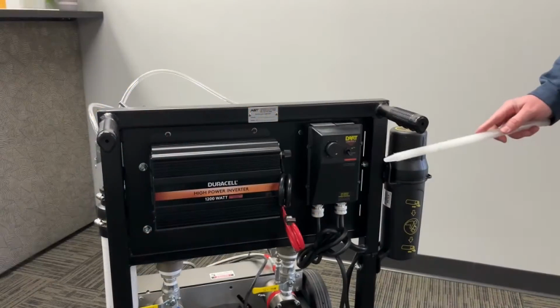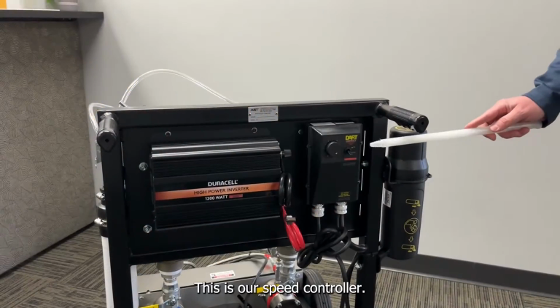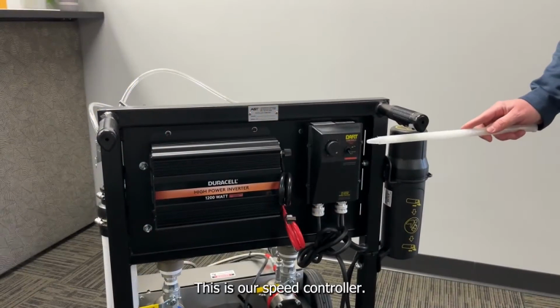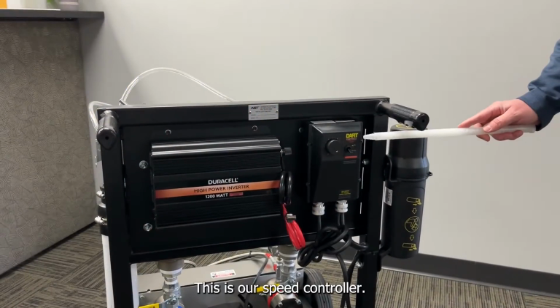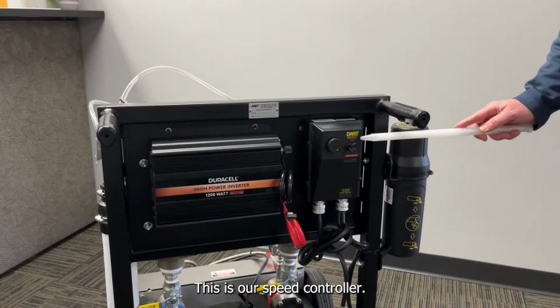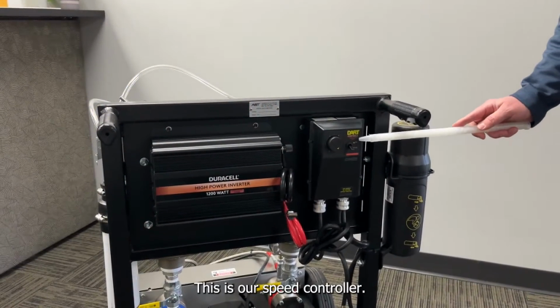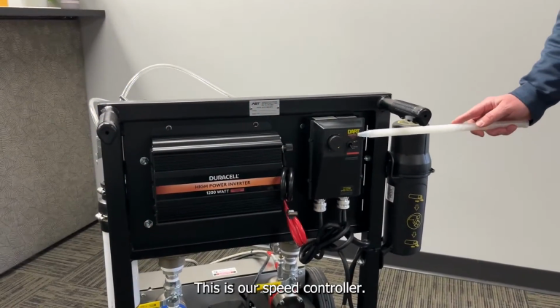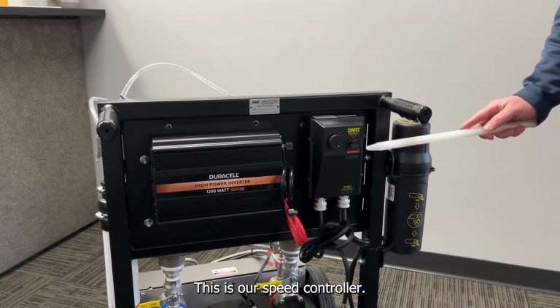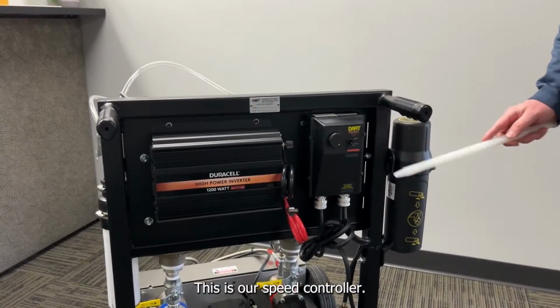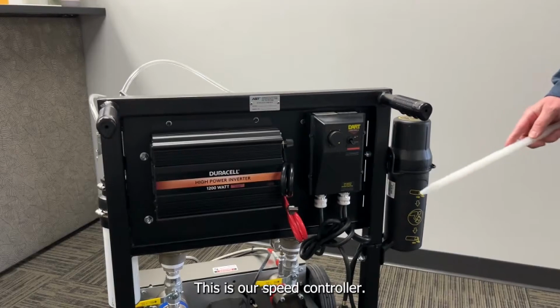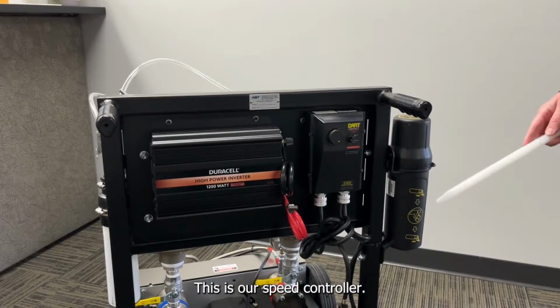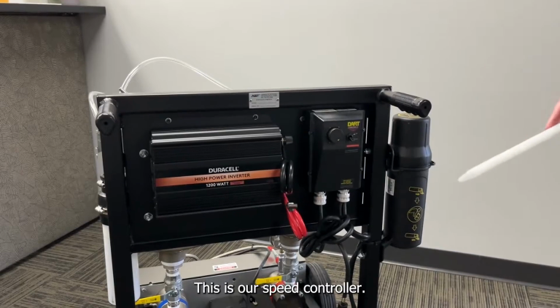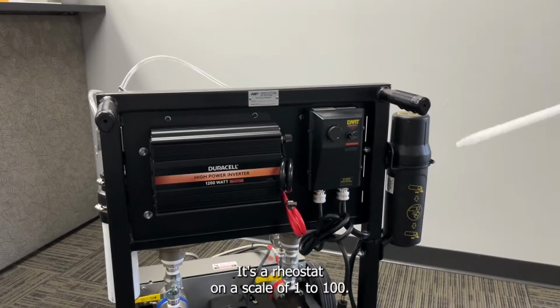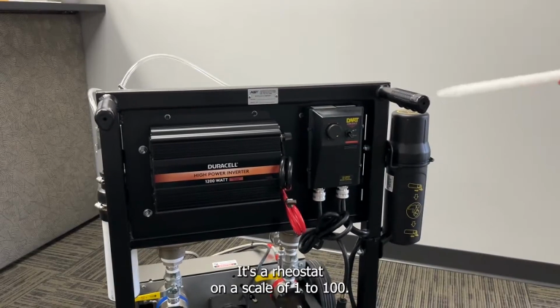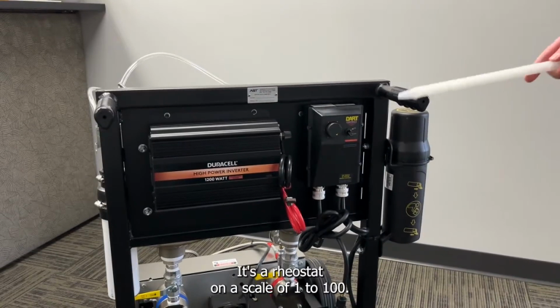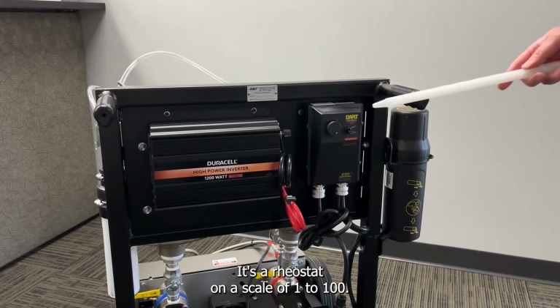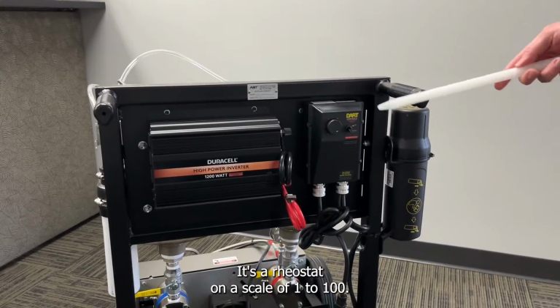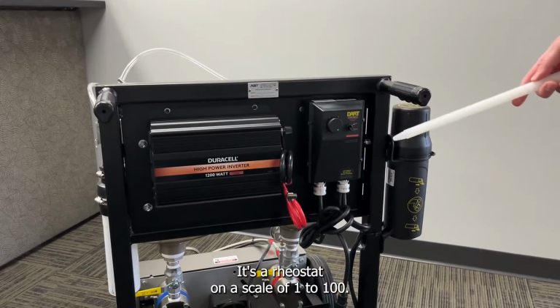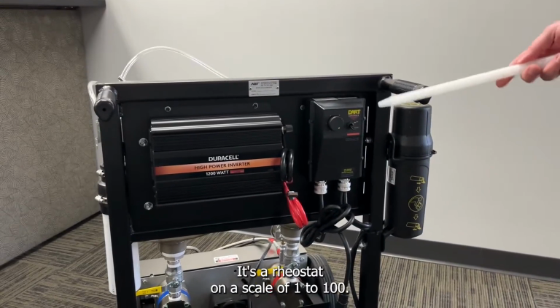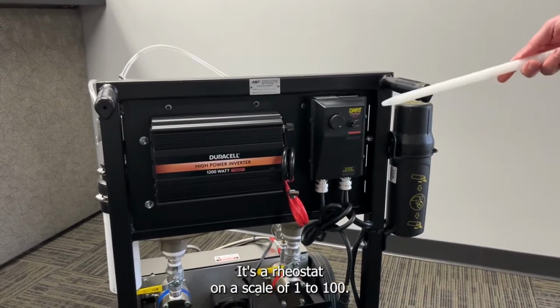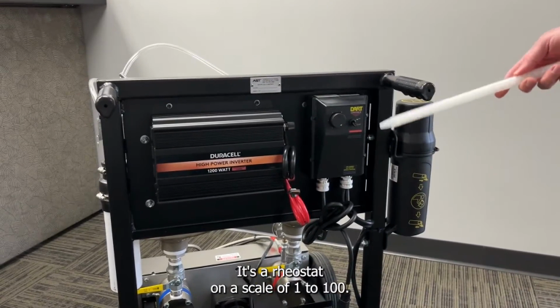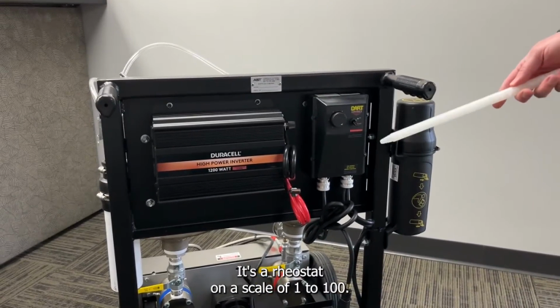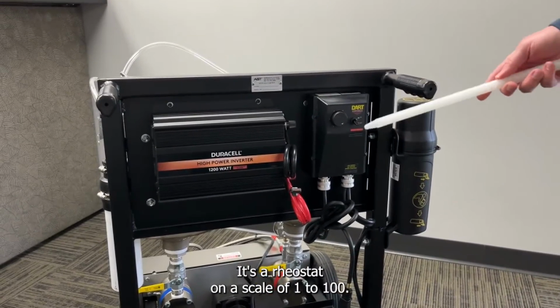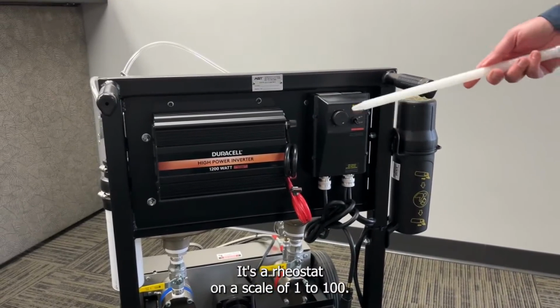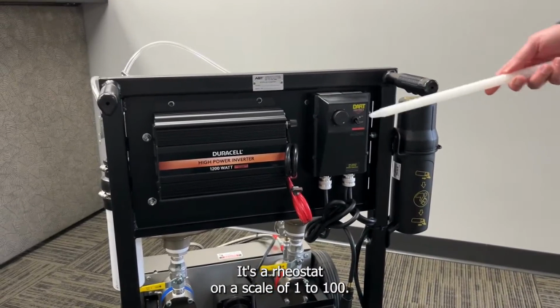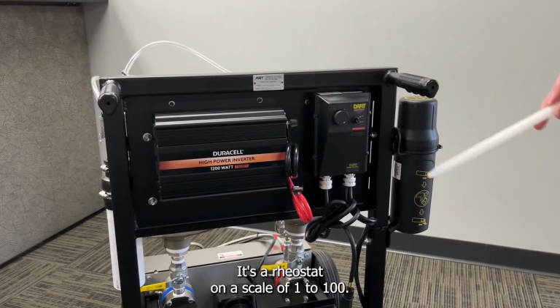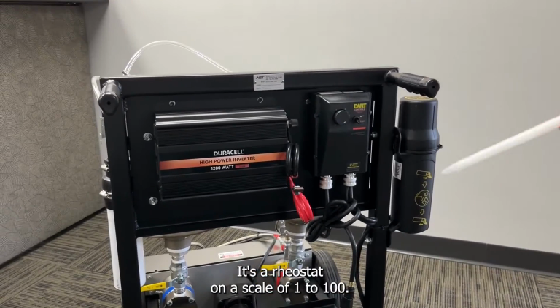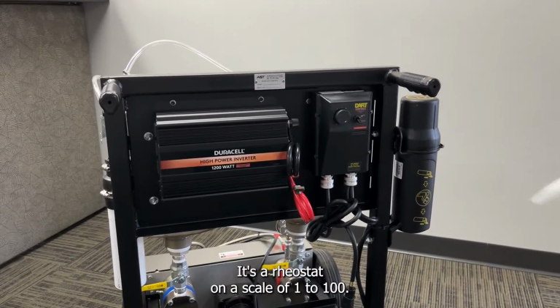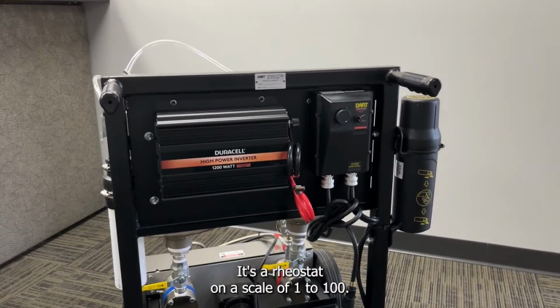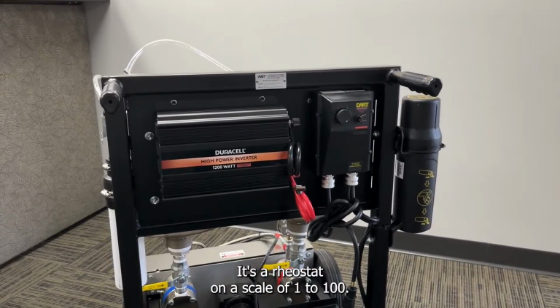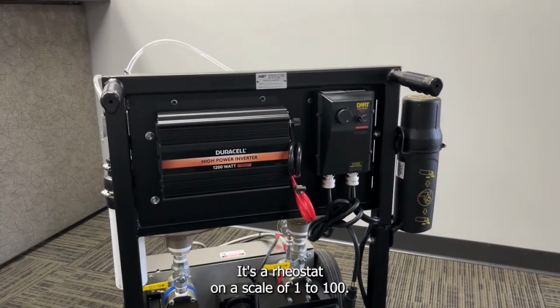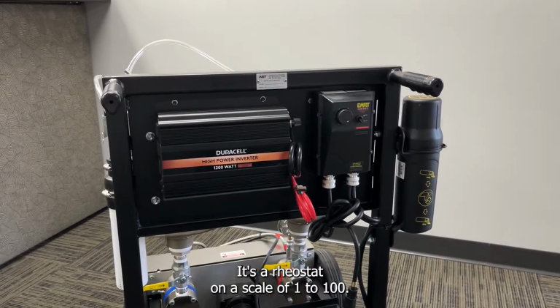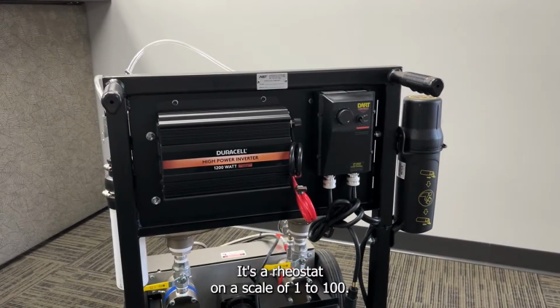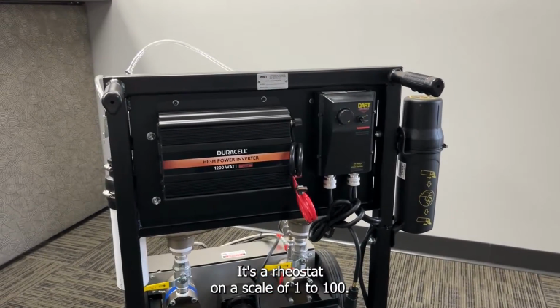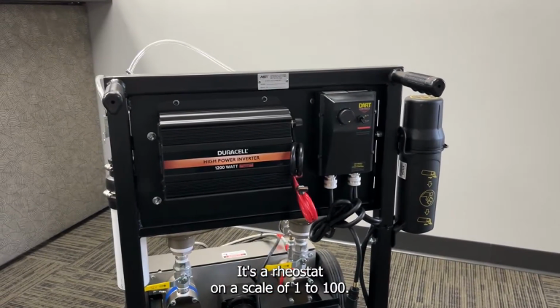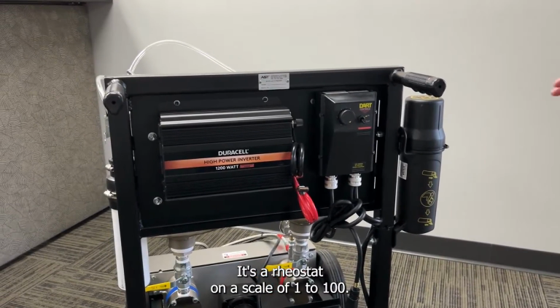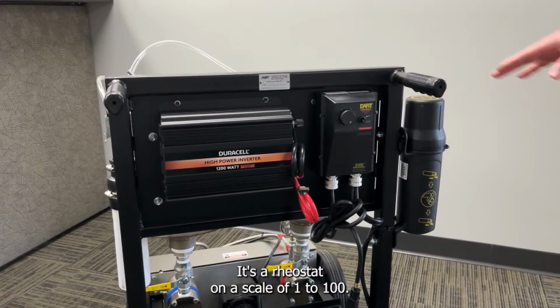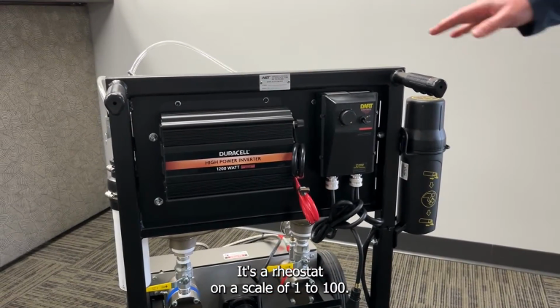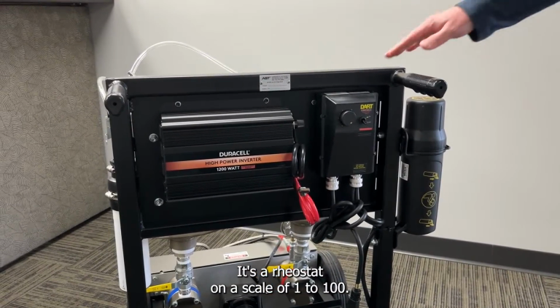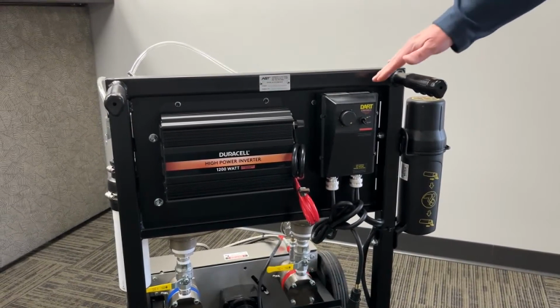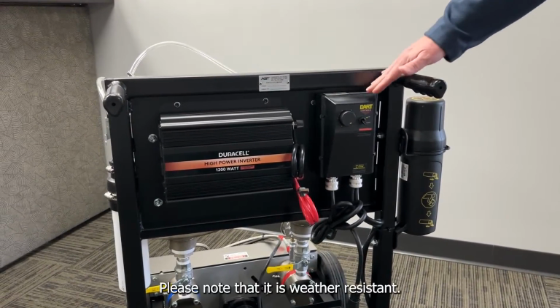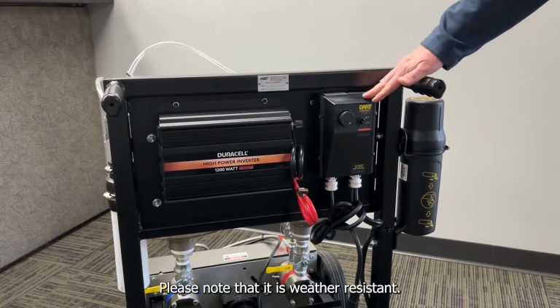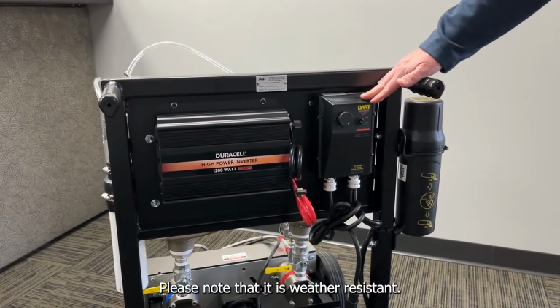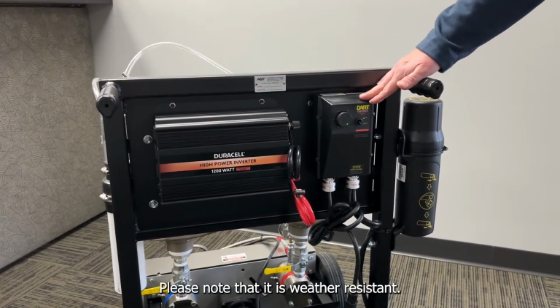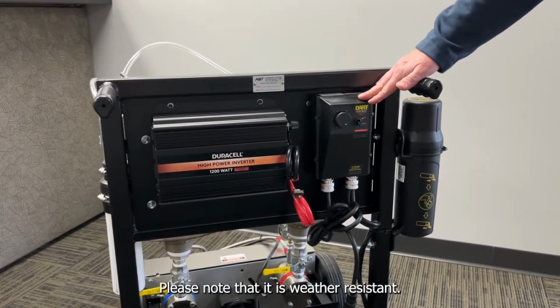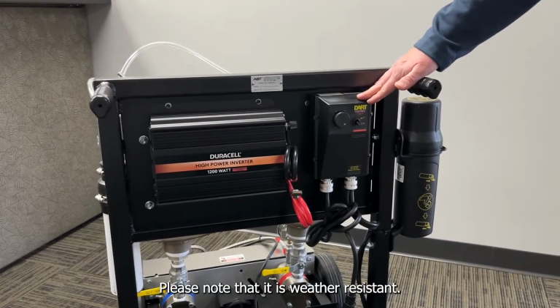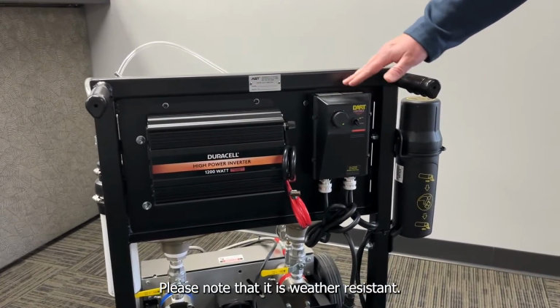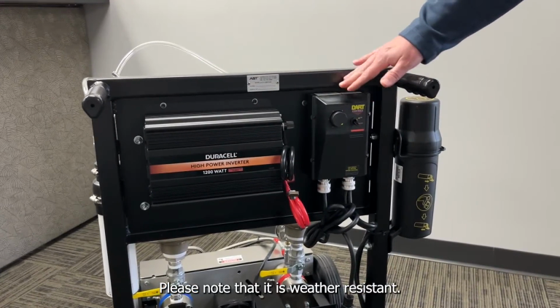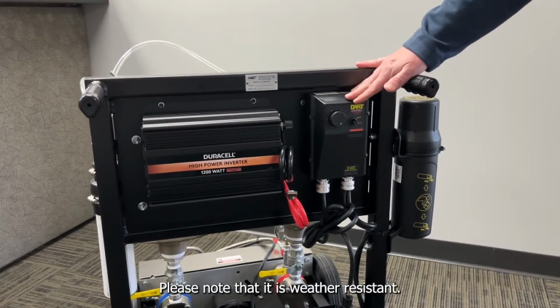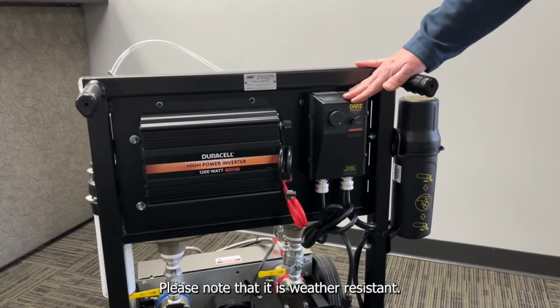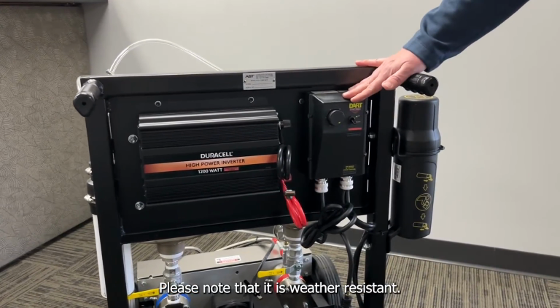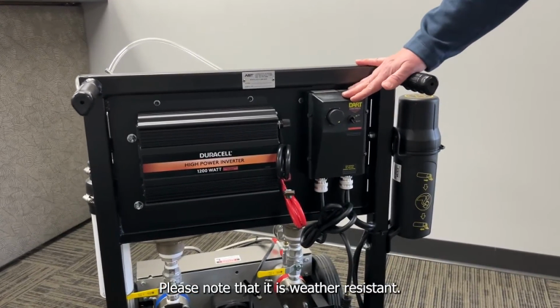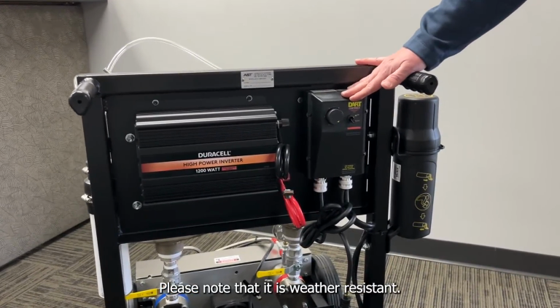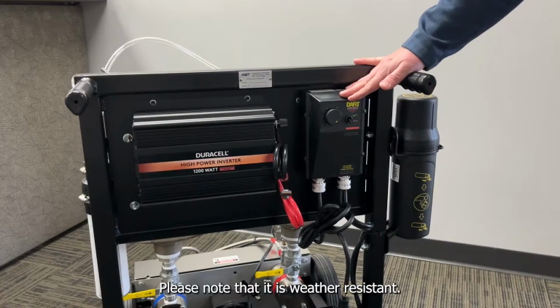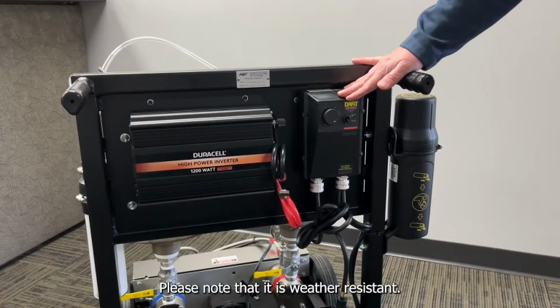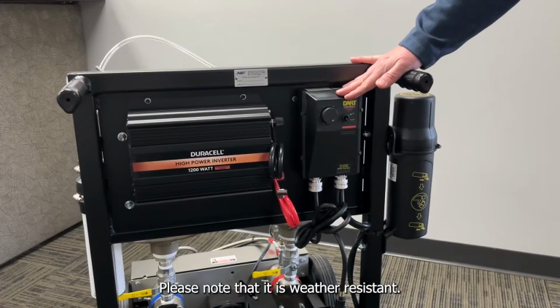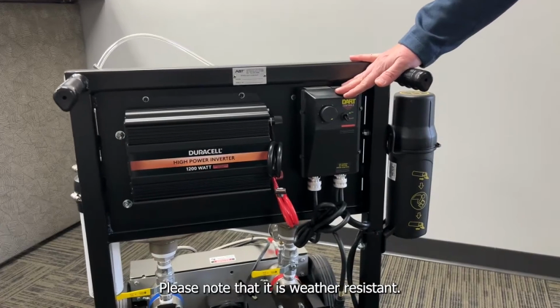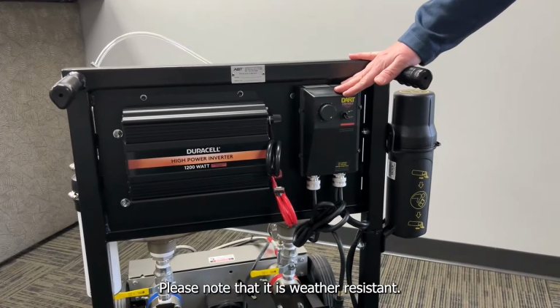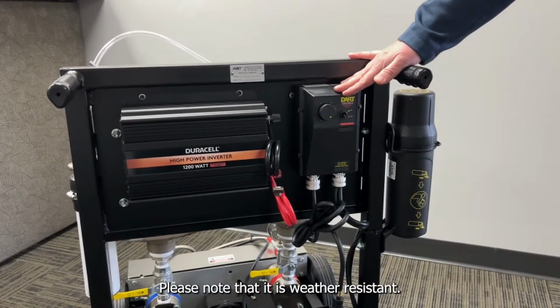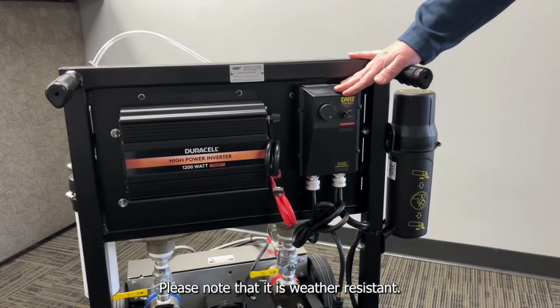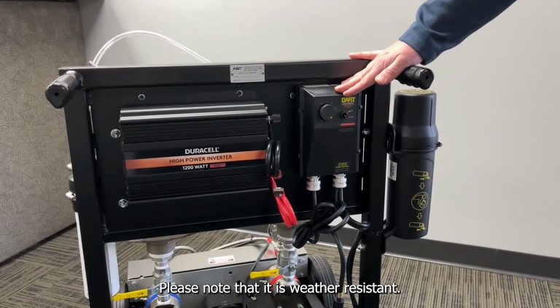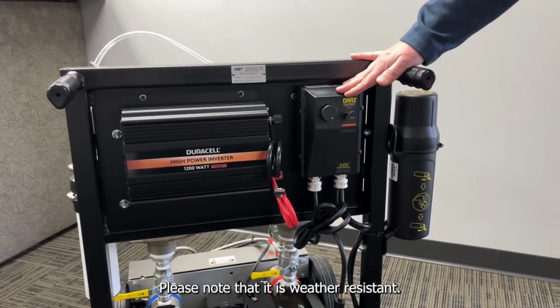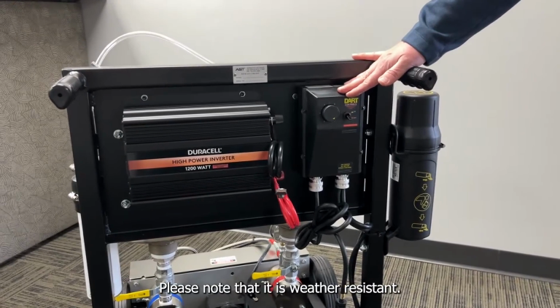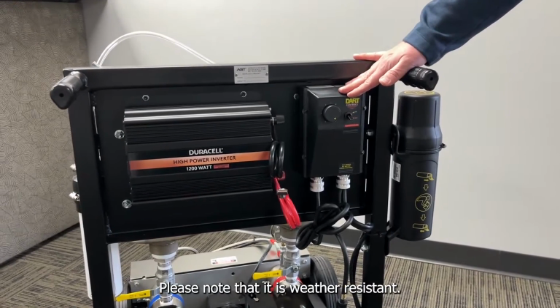This is our speed controller. It's a rheostat on a scale of one to 100. Please note that it is weather resistant.